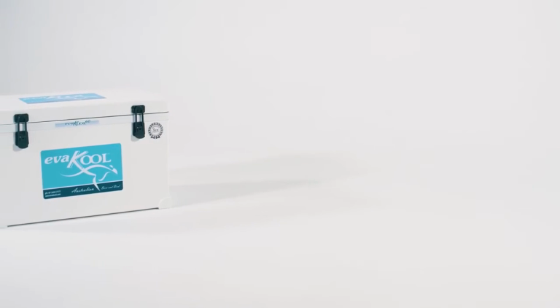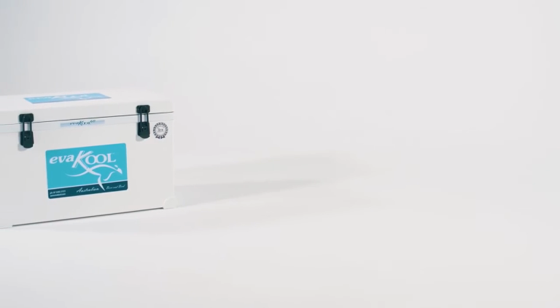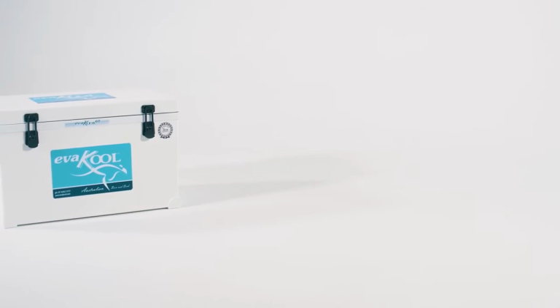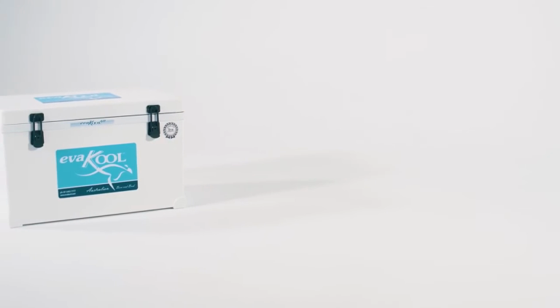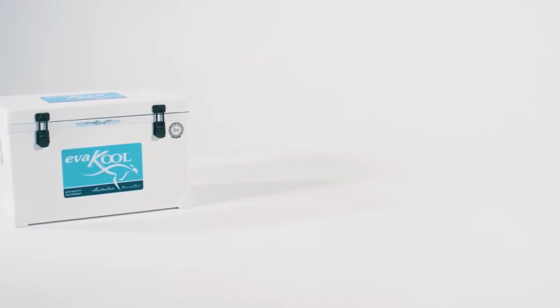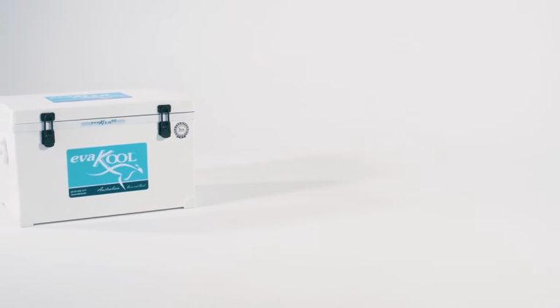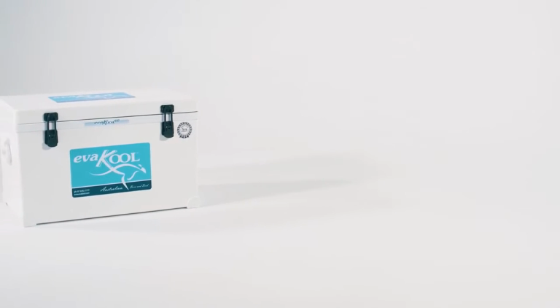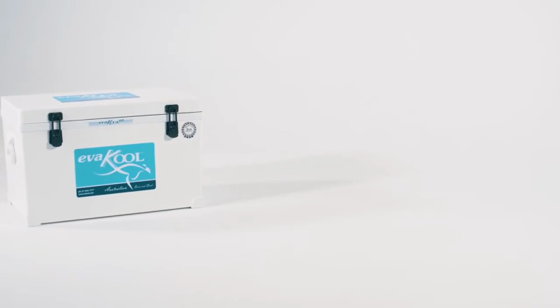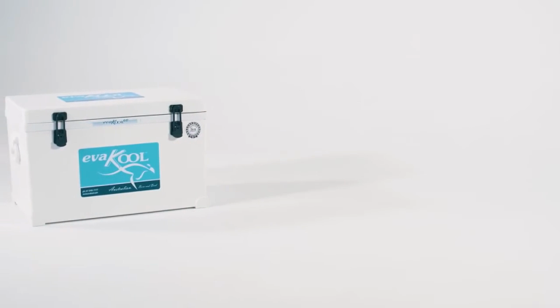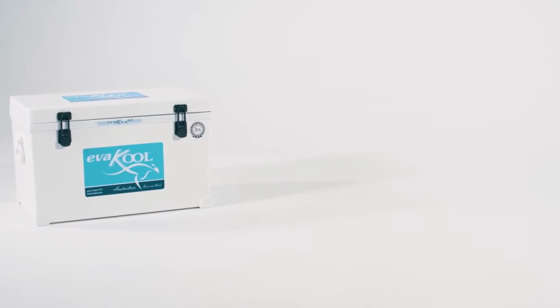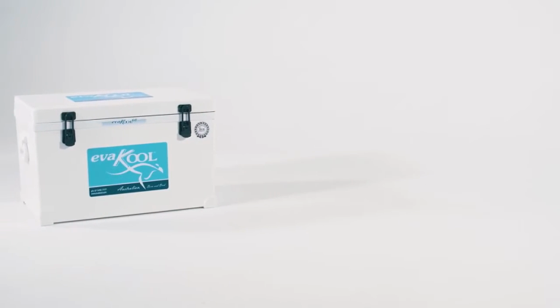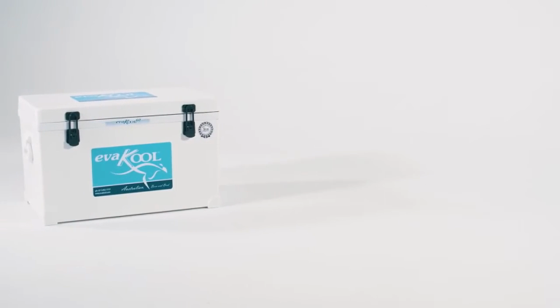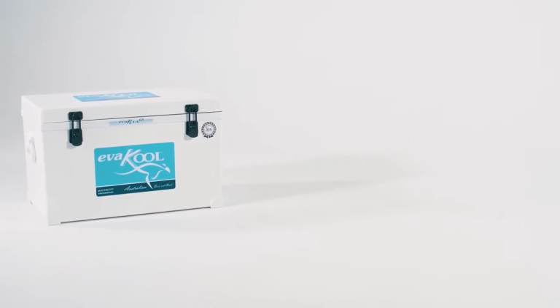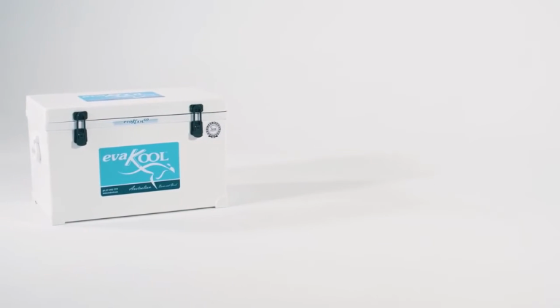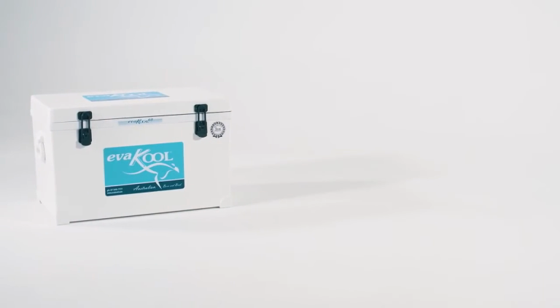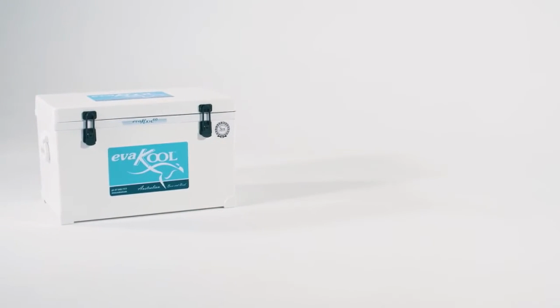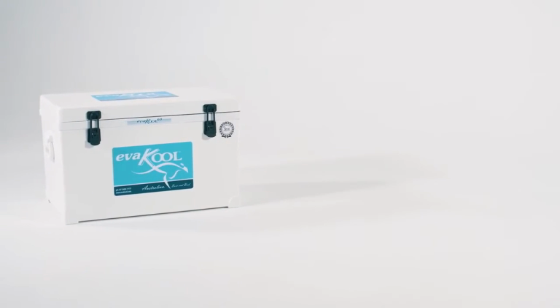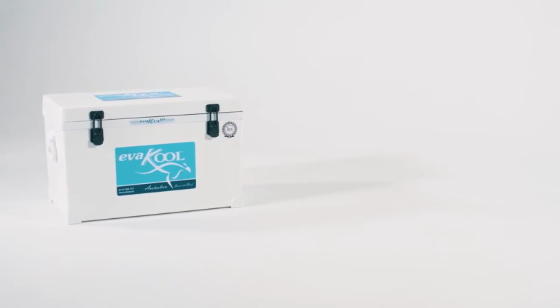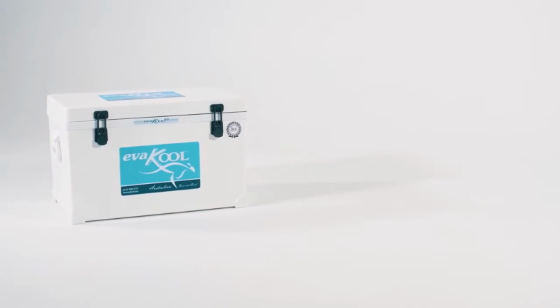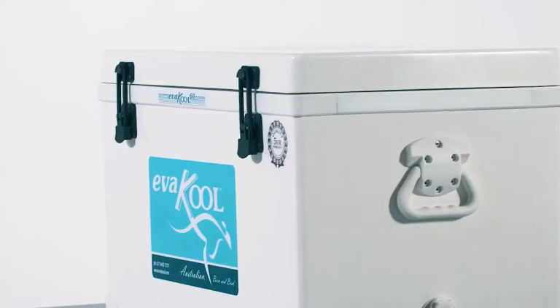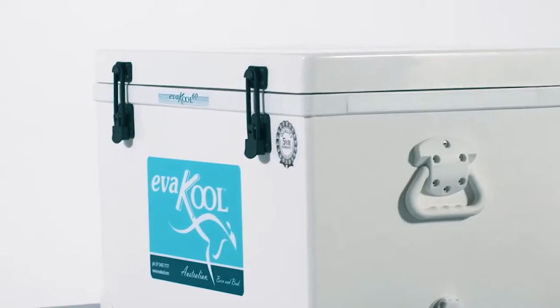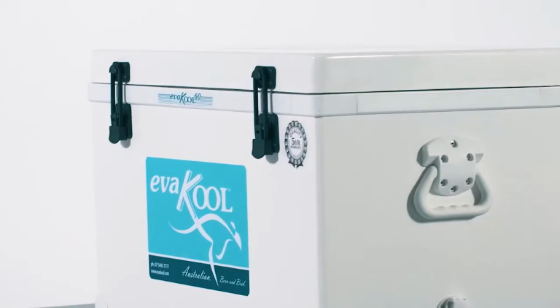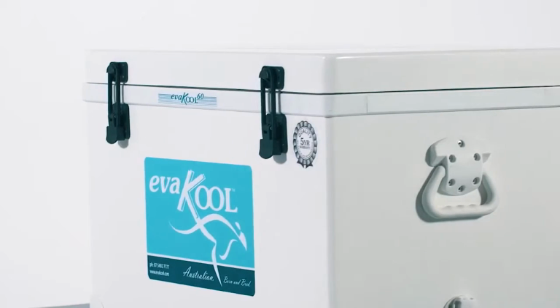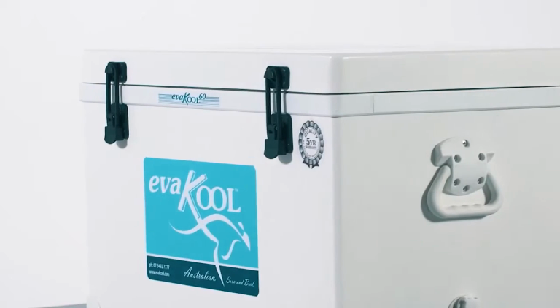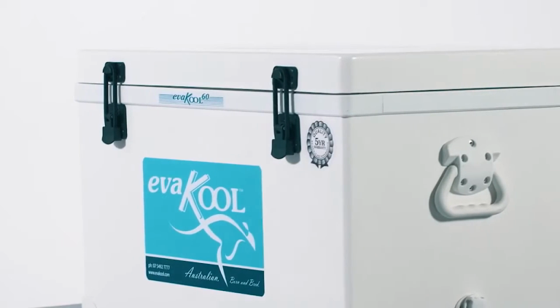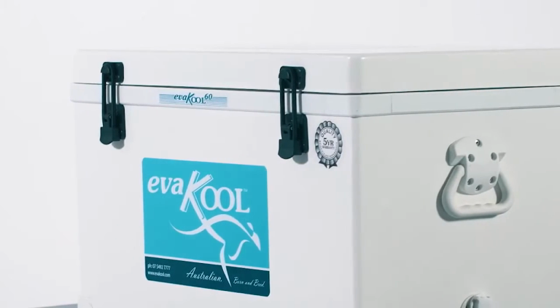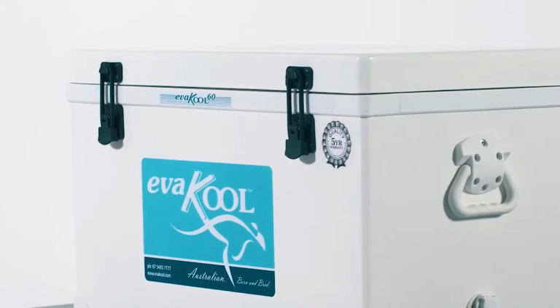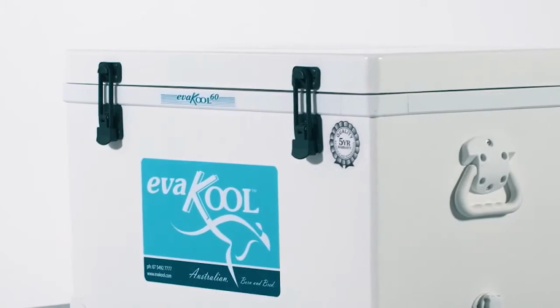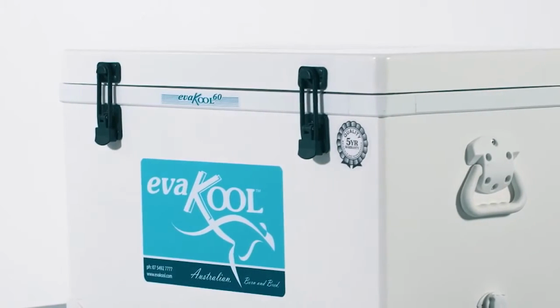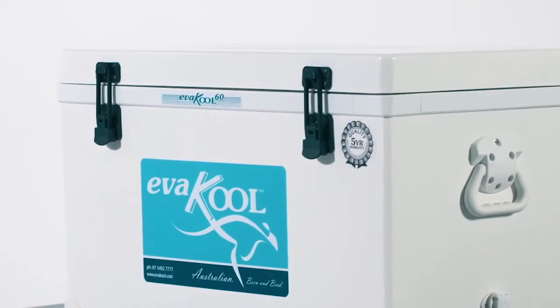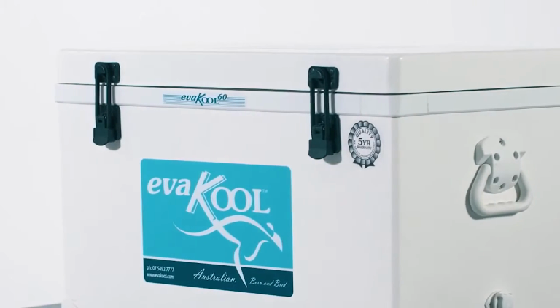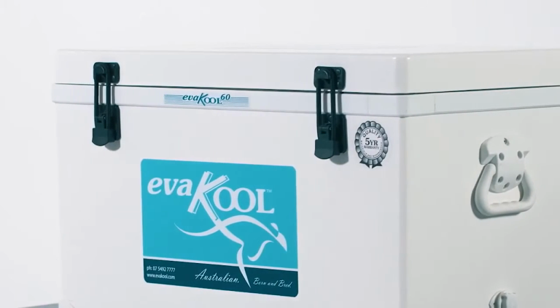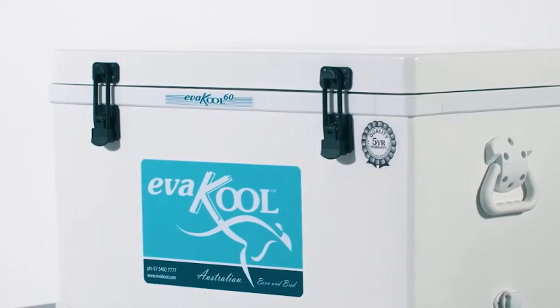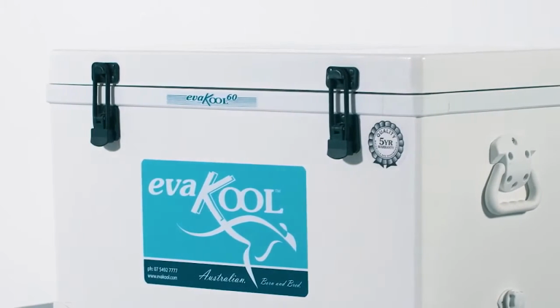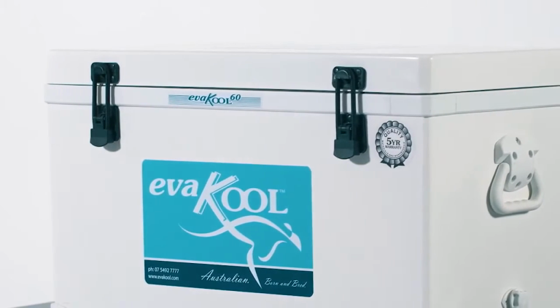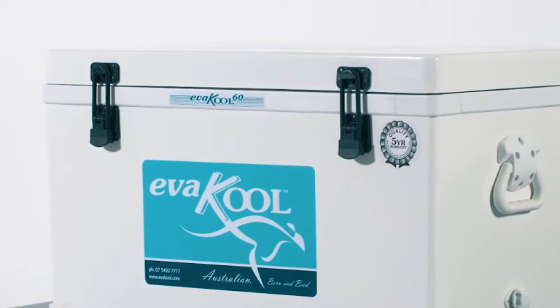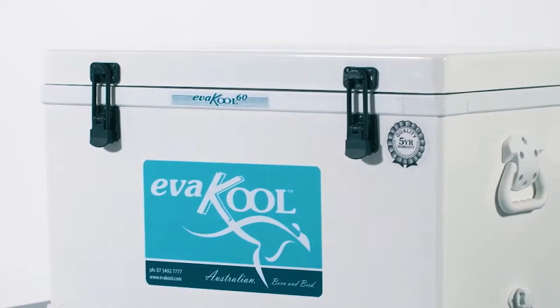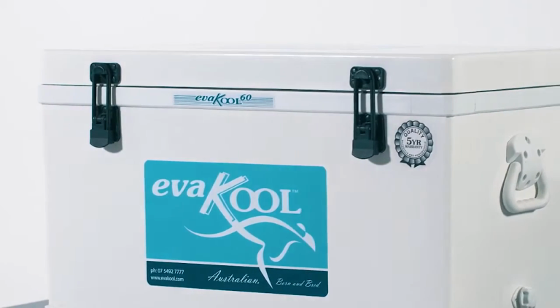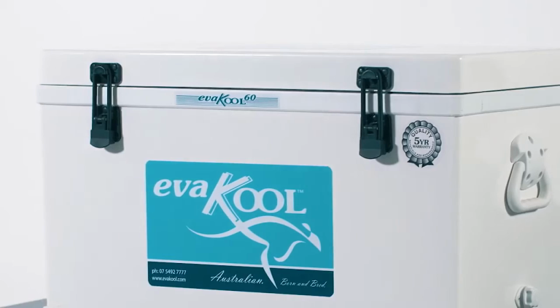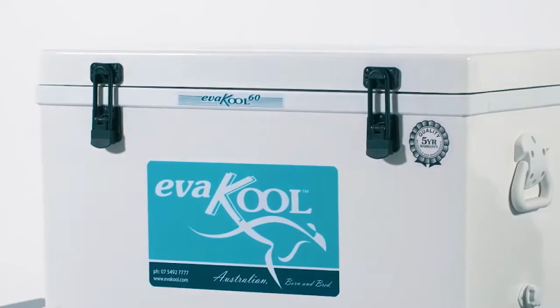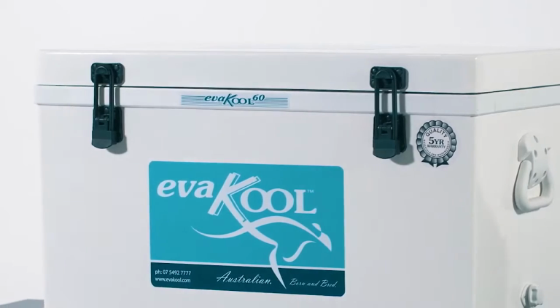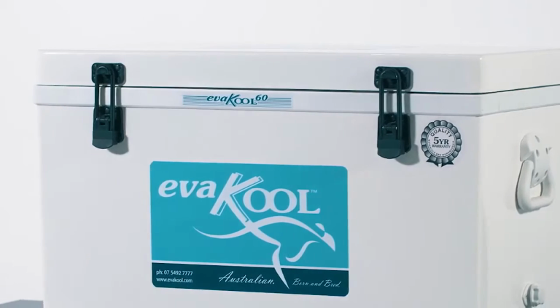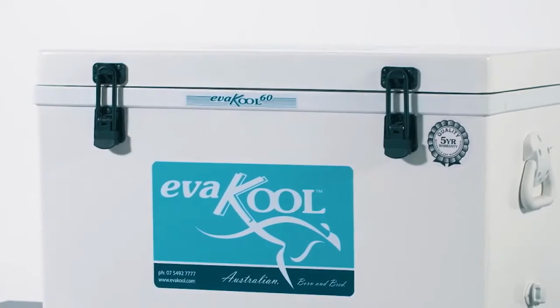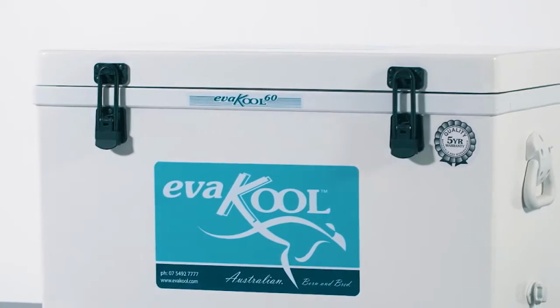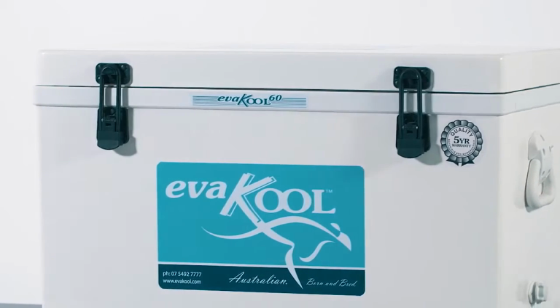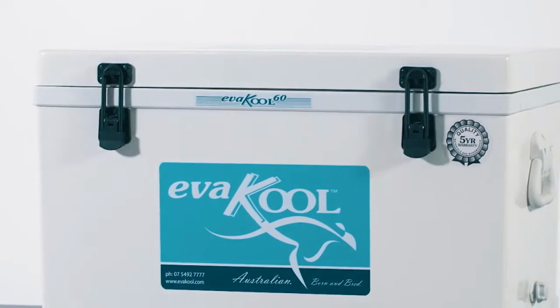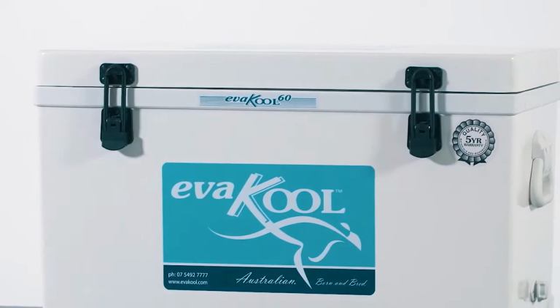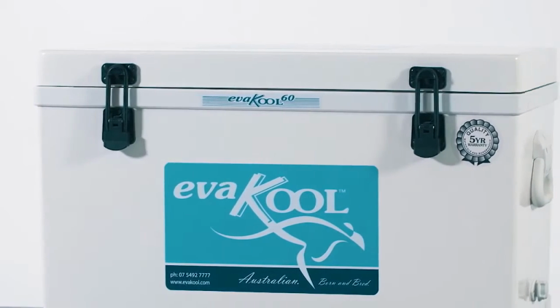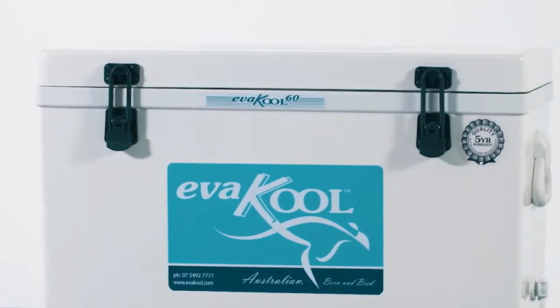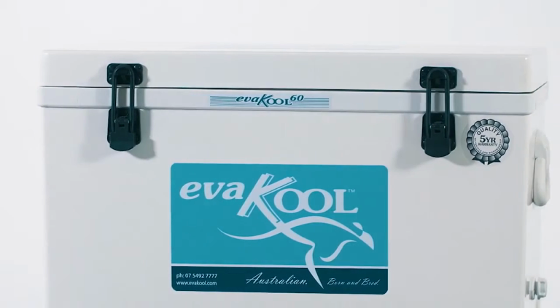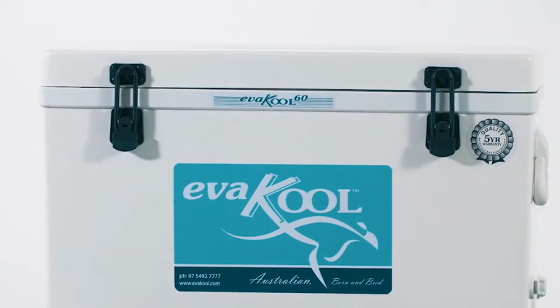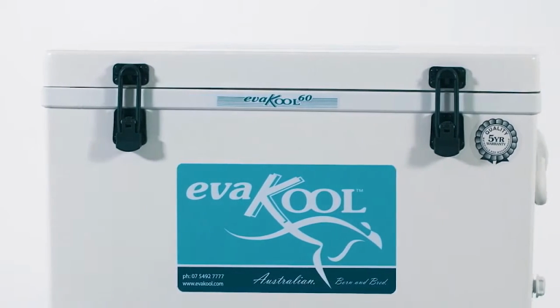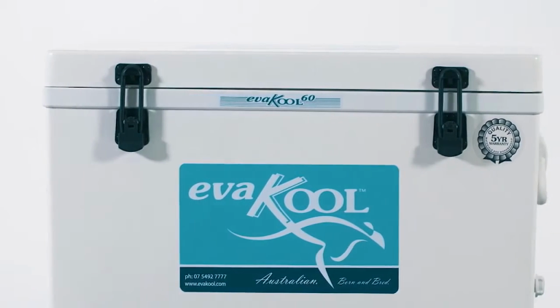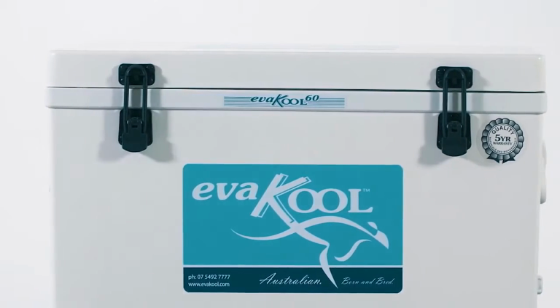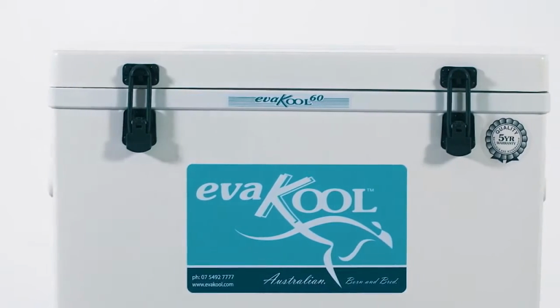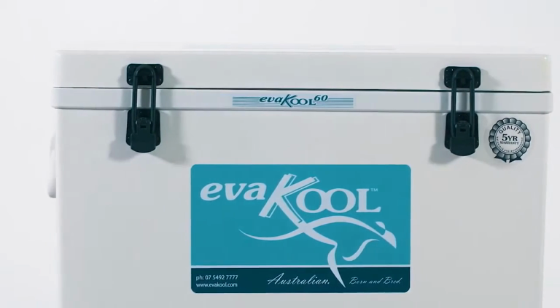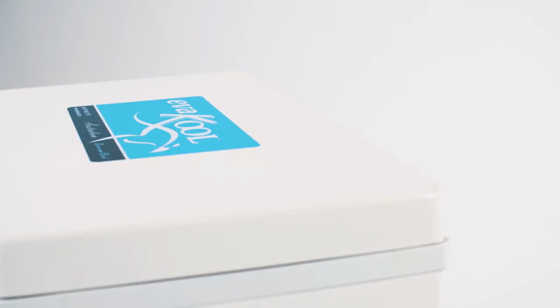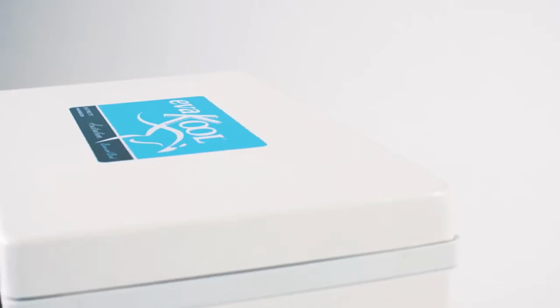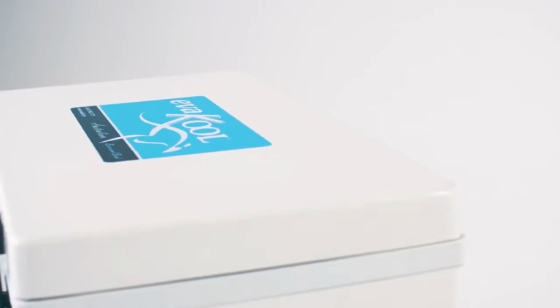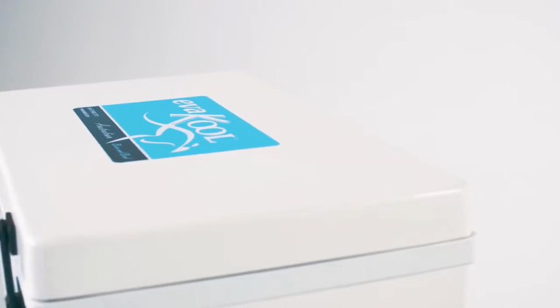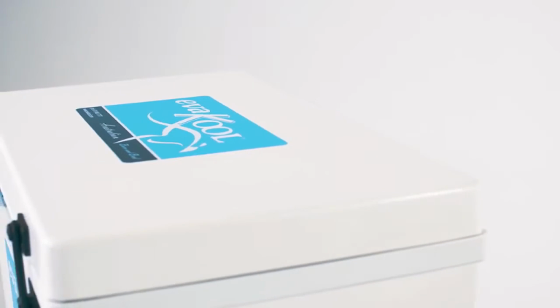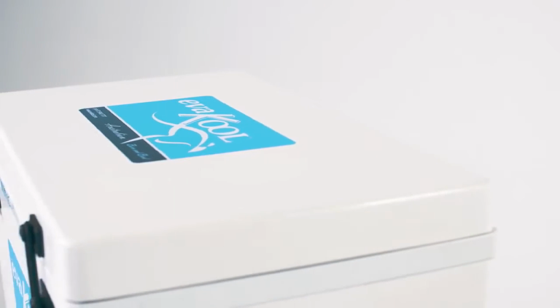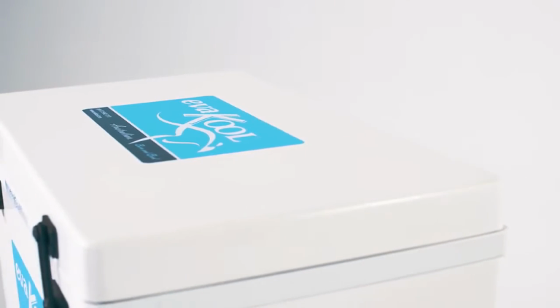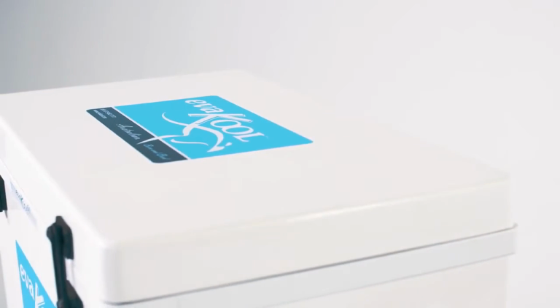The original, and still the best, Evercool's fiberglass iceboxes are designed to withstand Australia's harsh conditions.